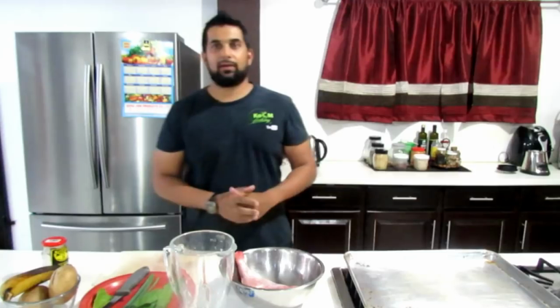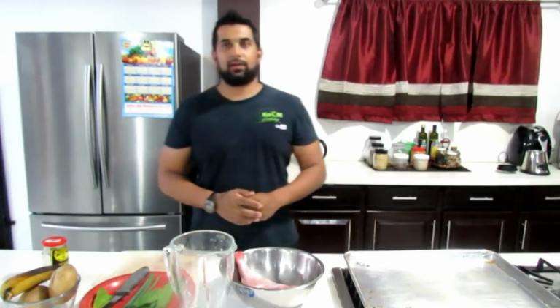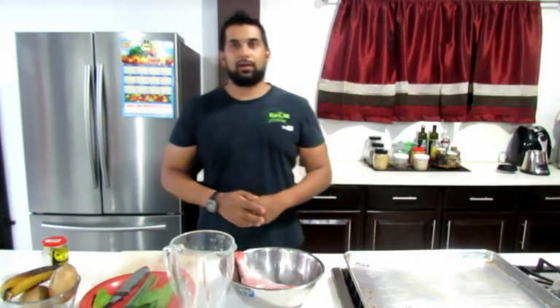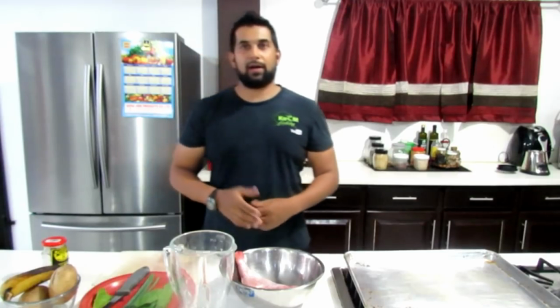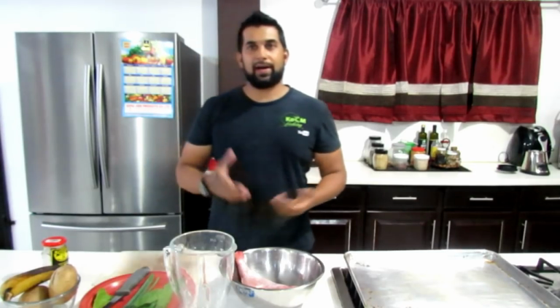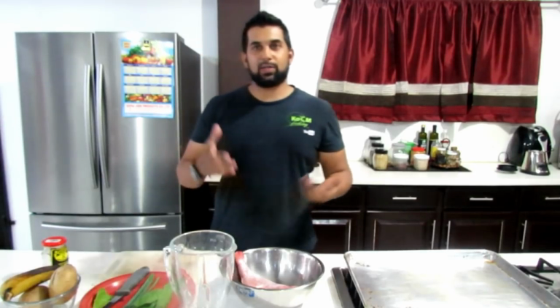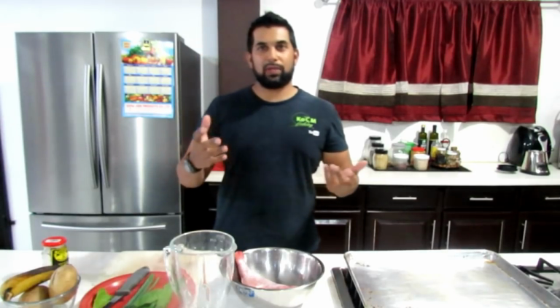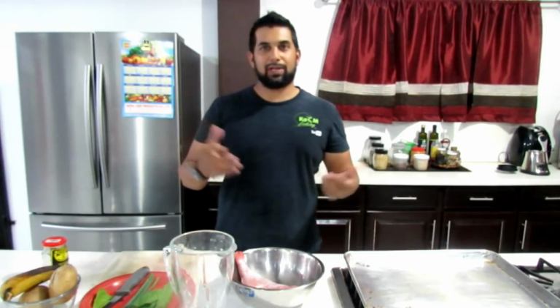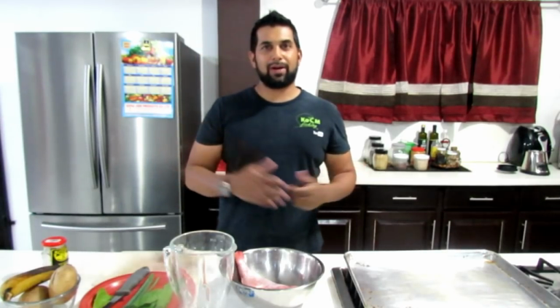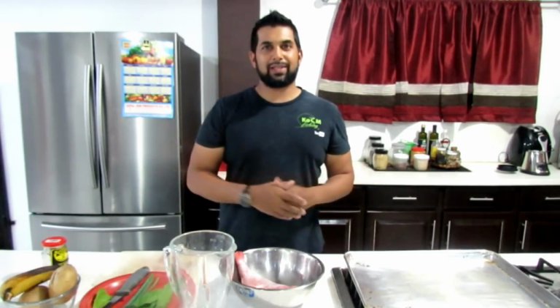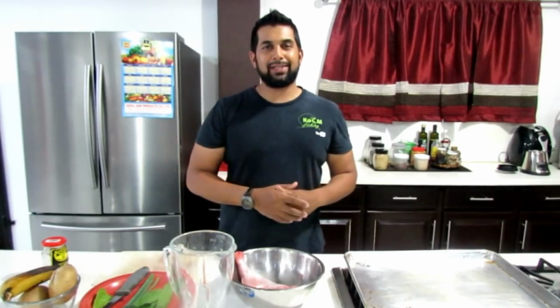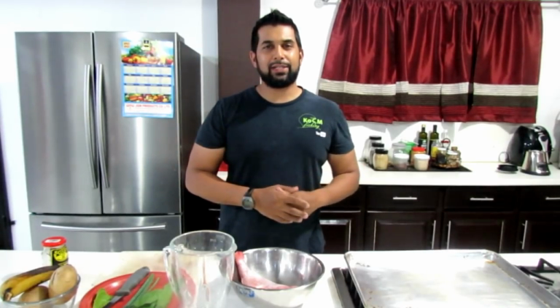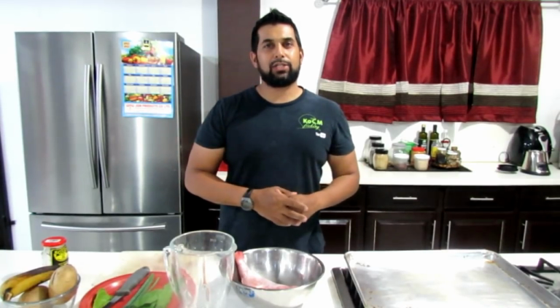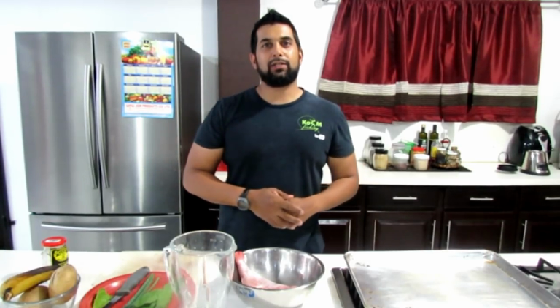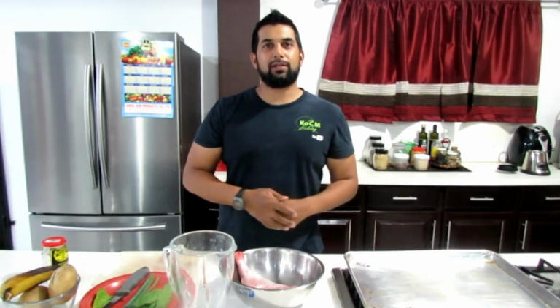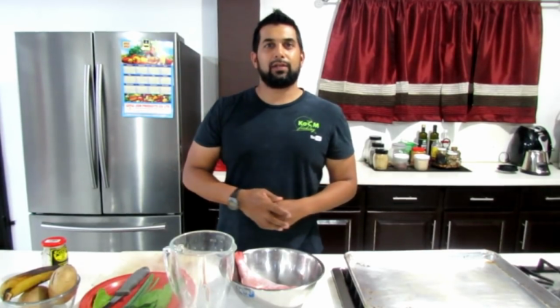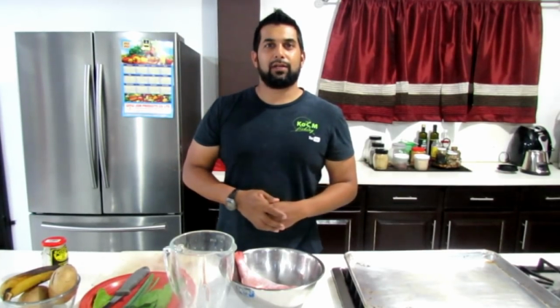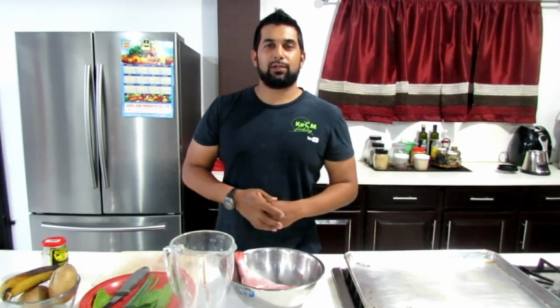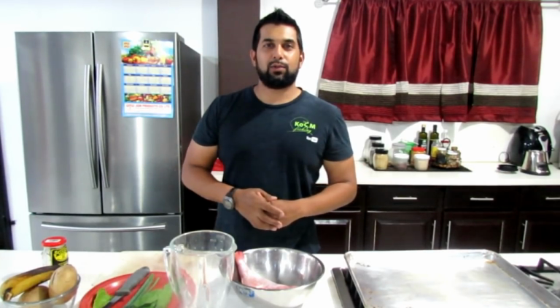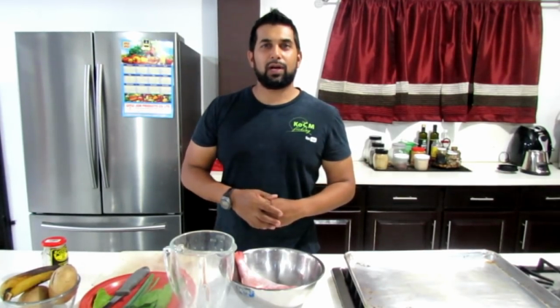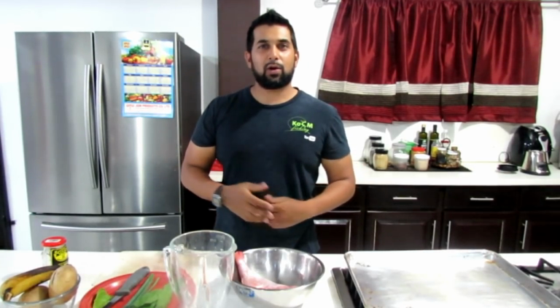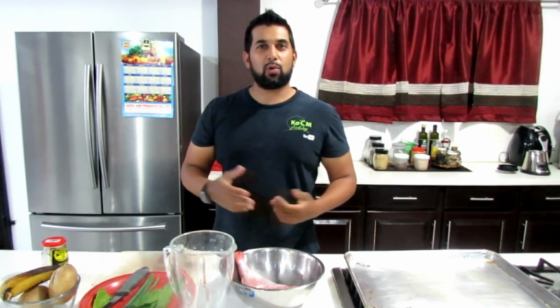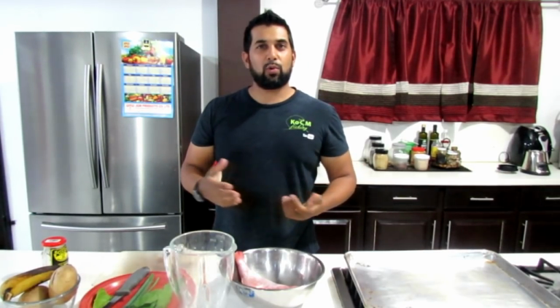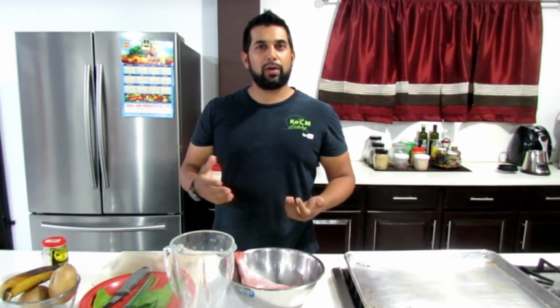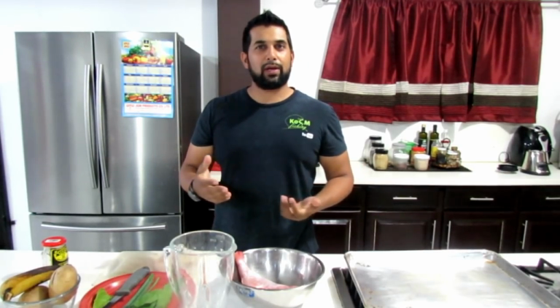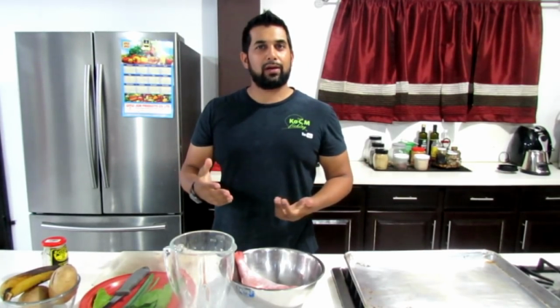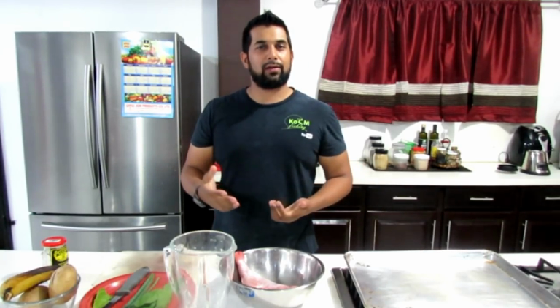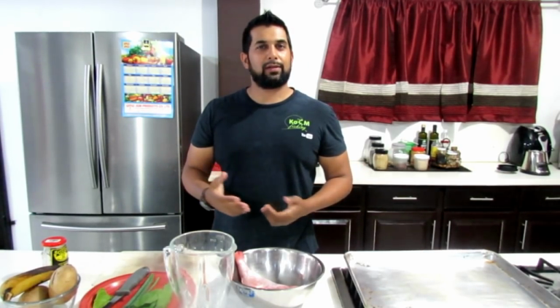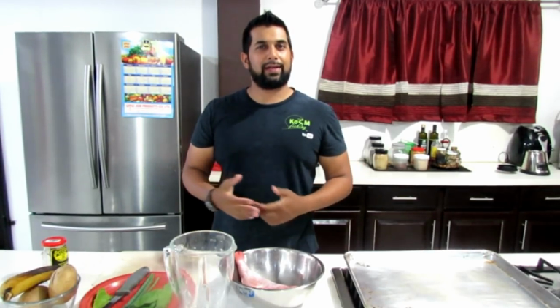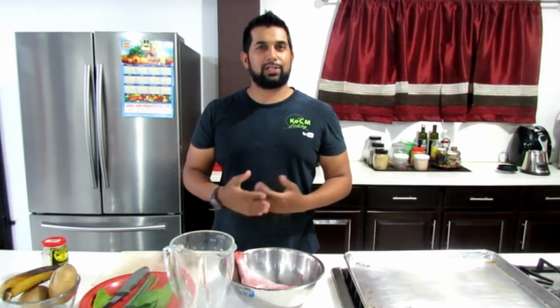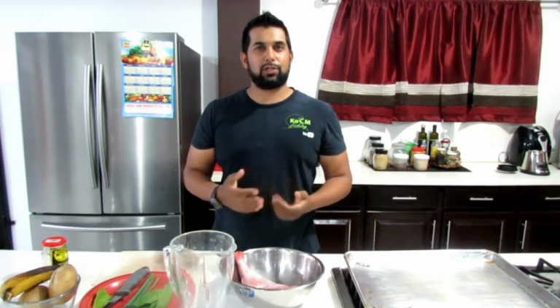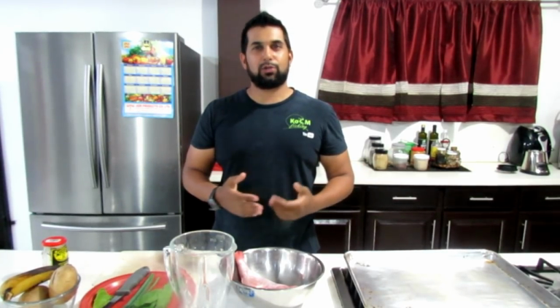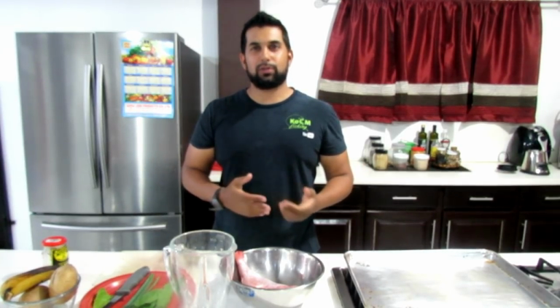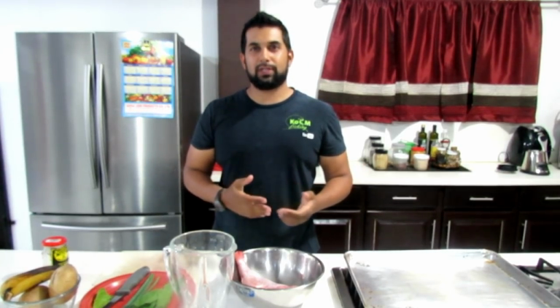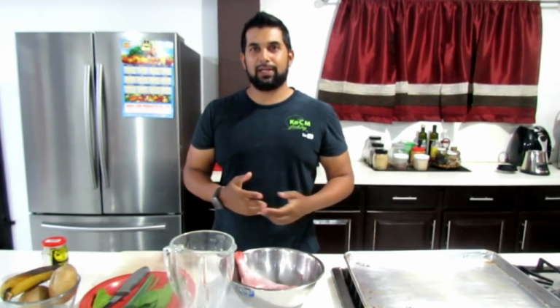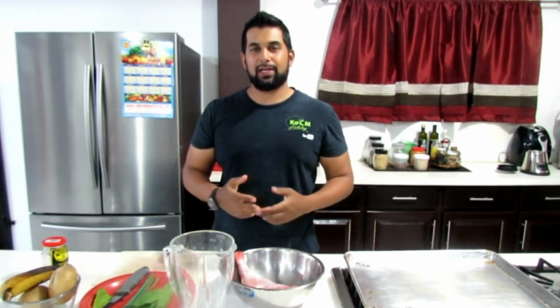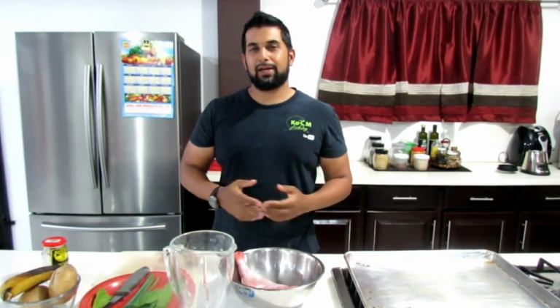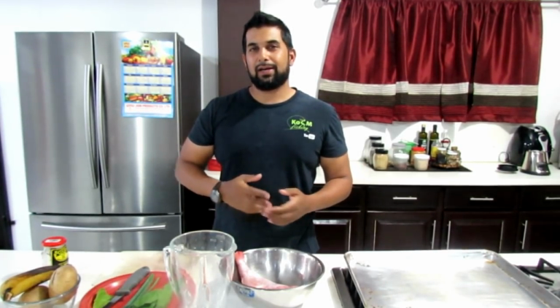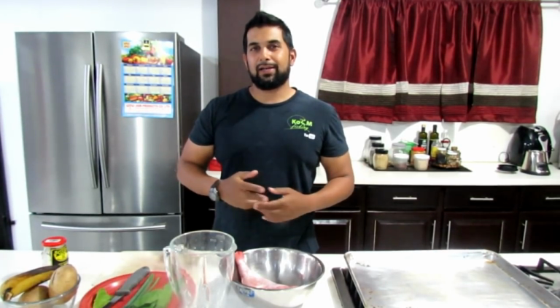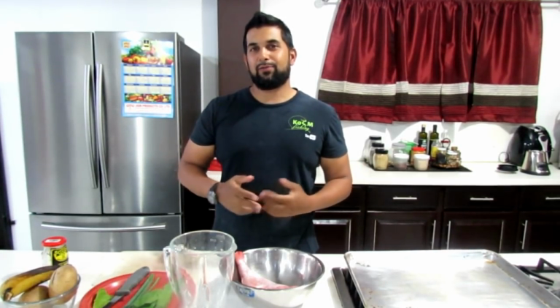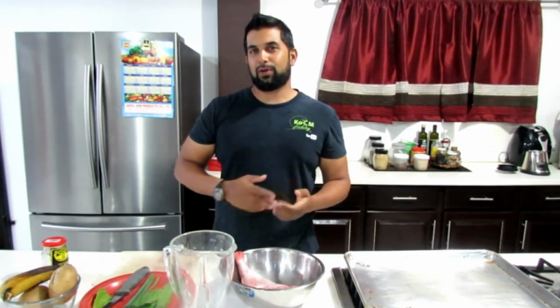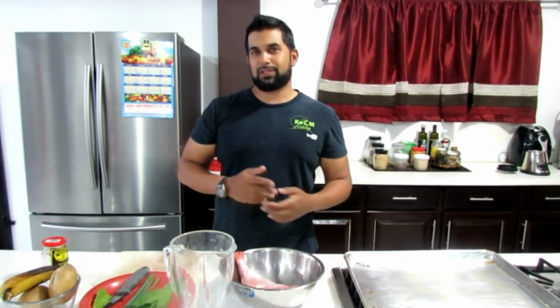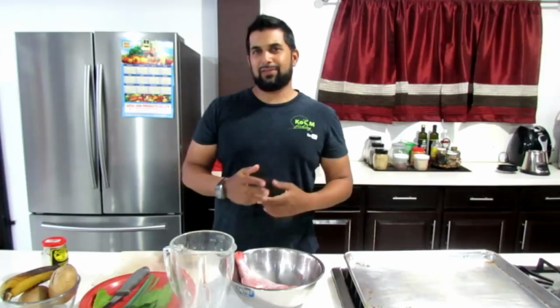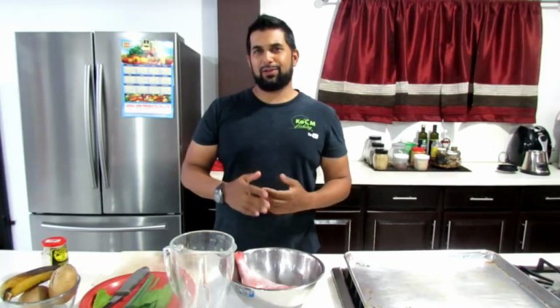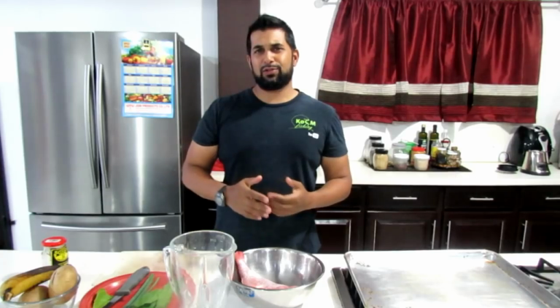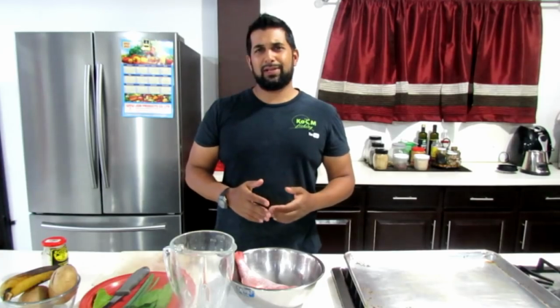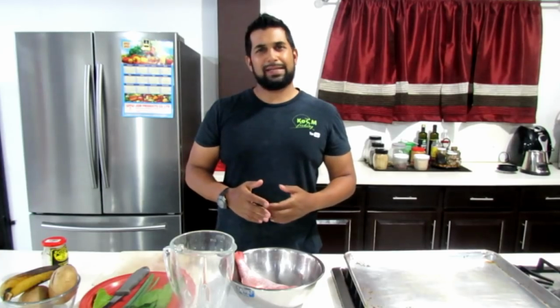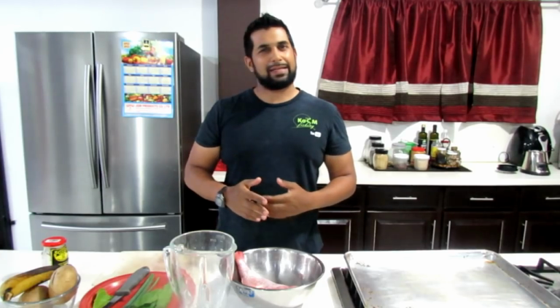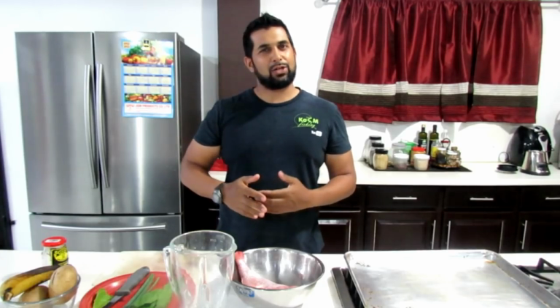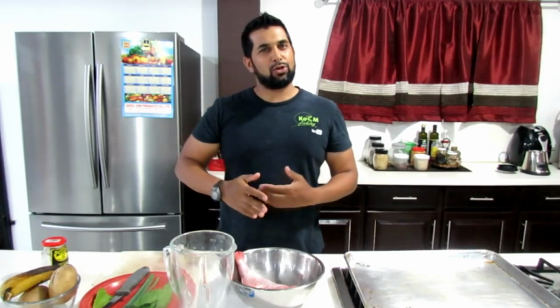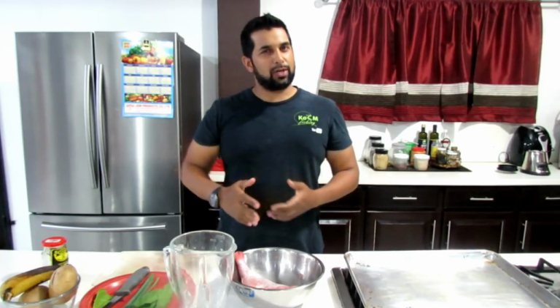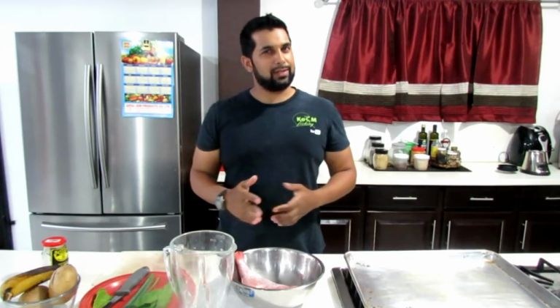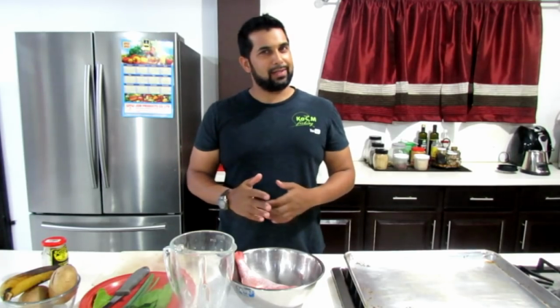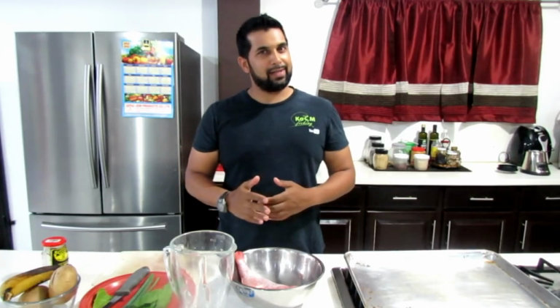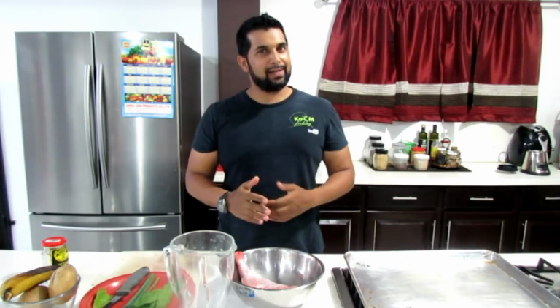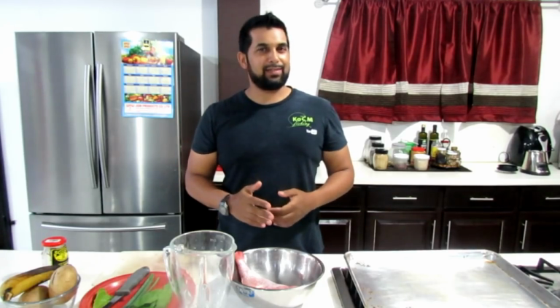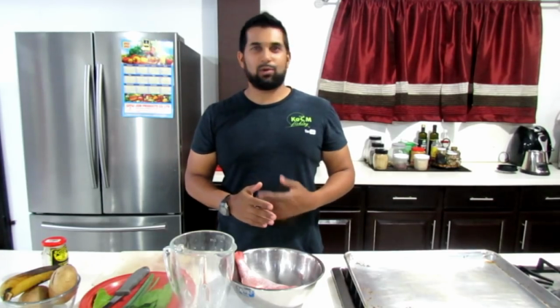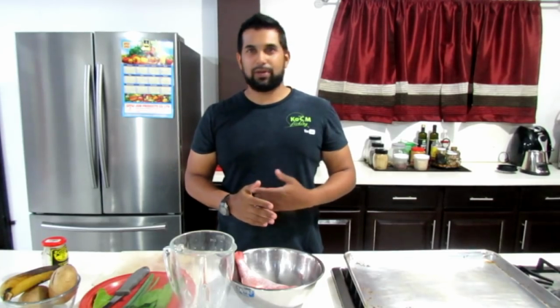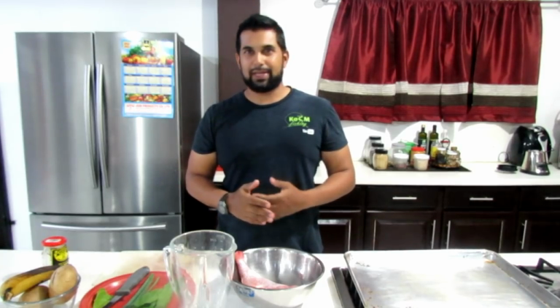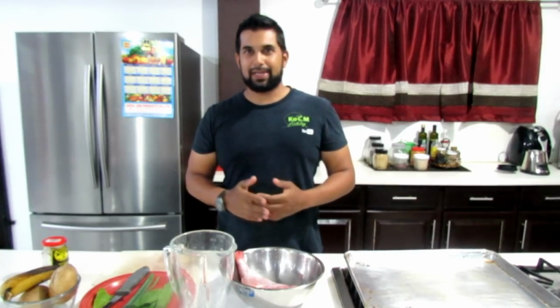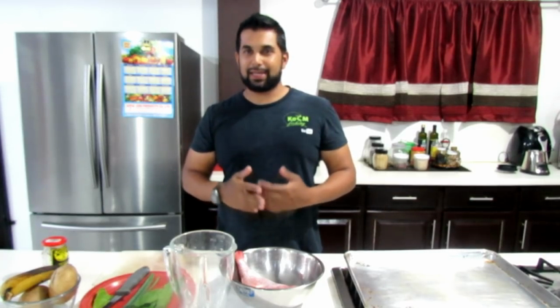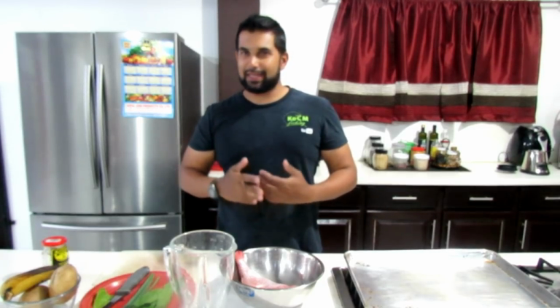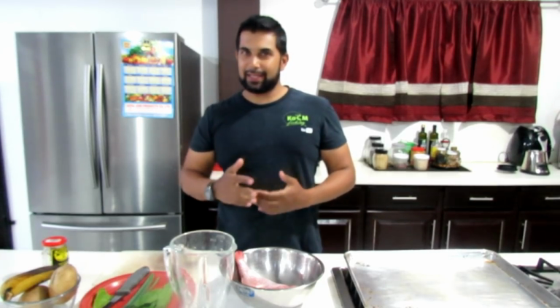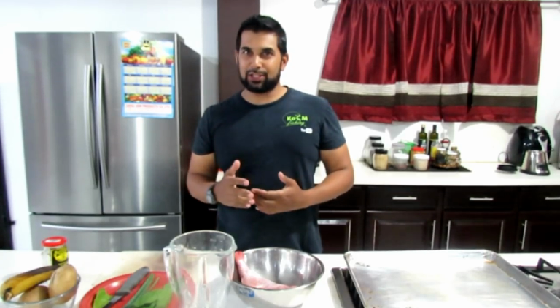Hi guys, welcome back to the kitchen. Doing a quick catch and cook today. The focus of the cooking today is more the catch.